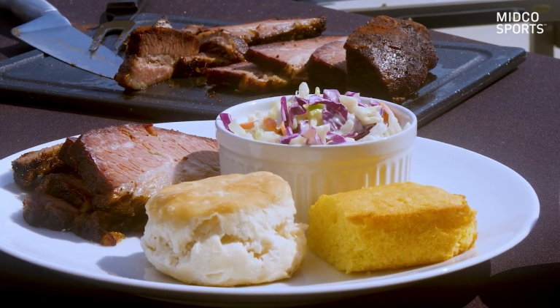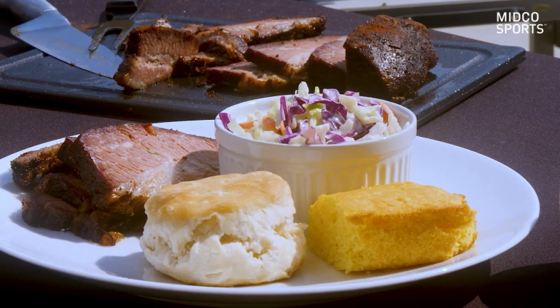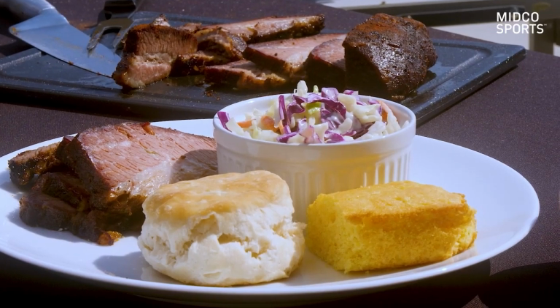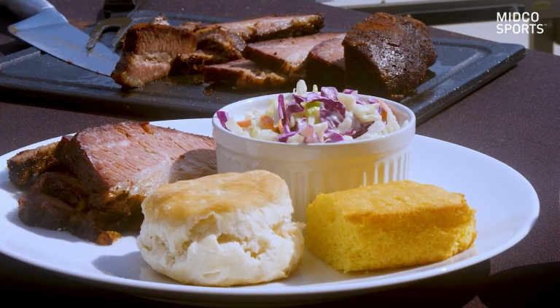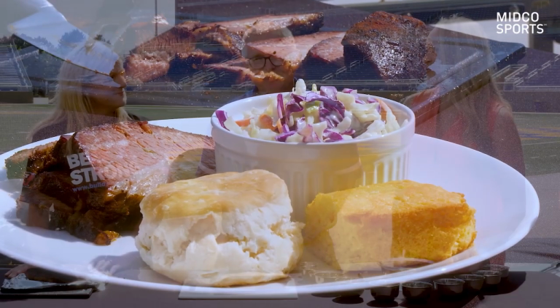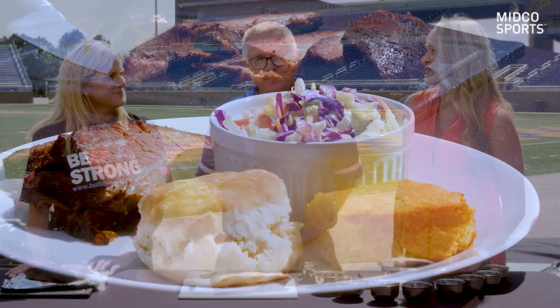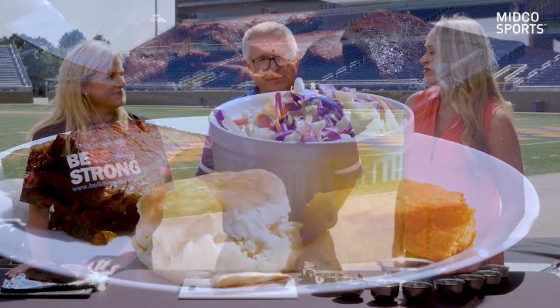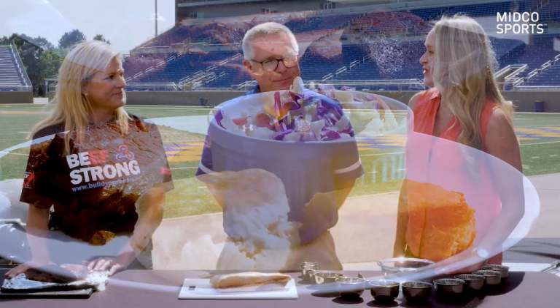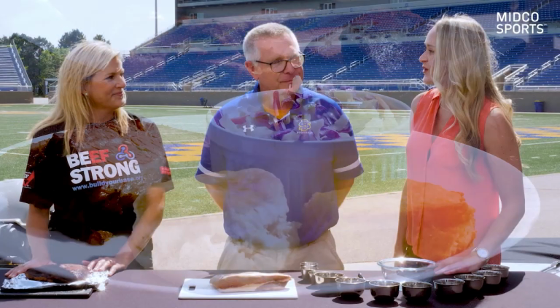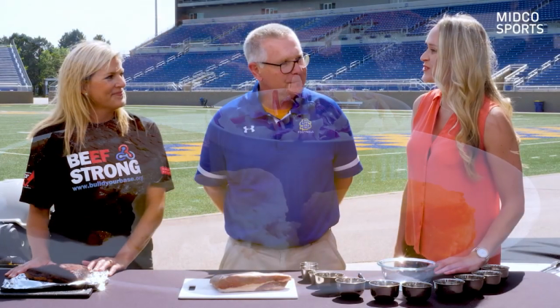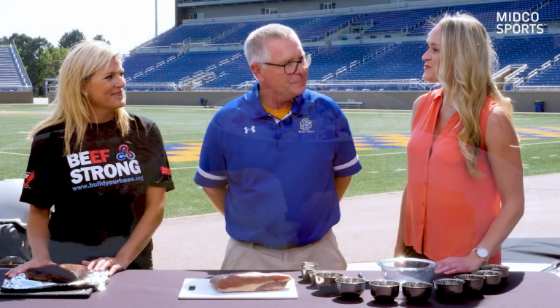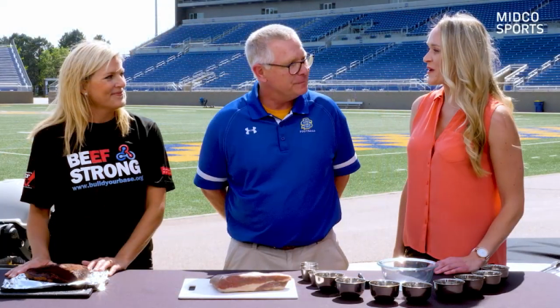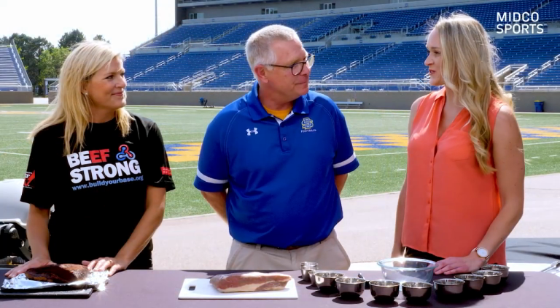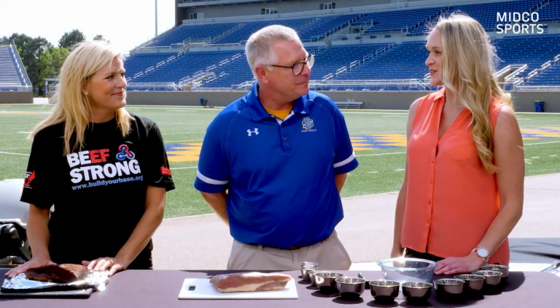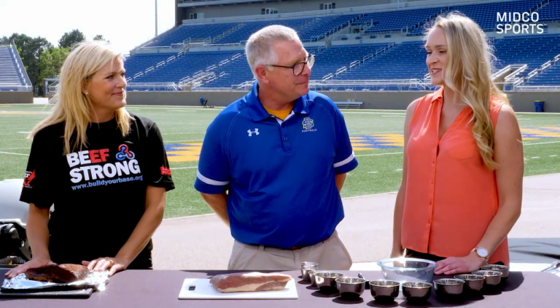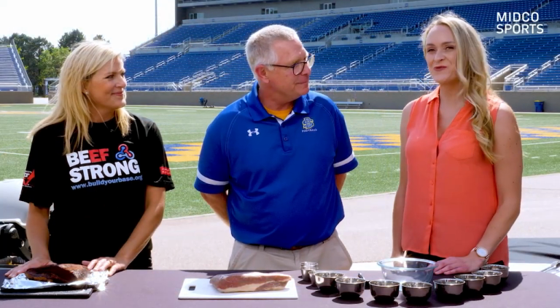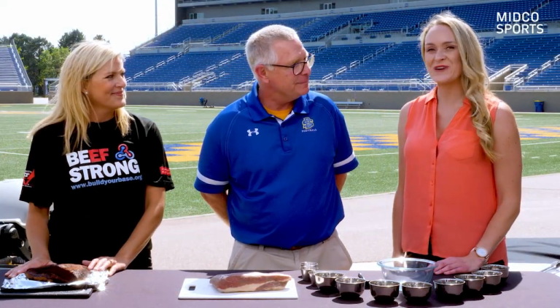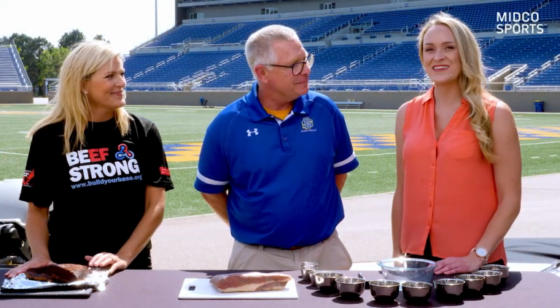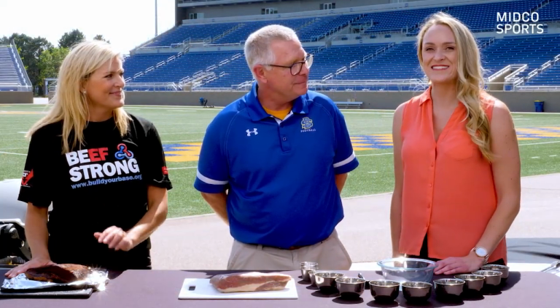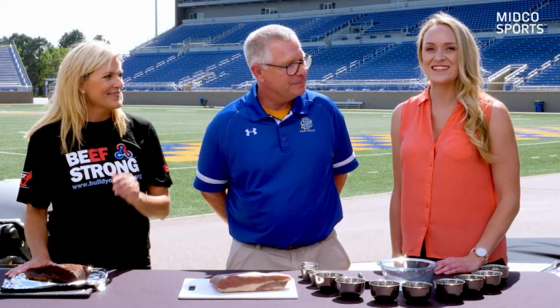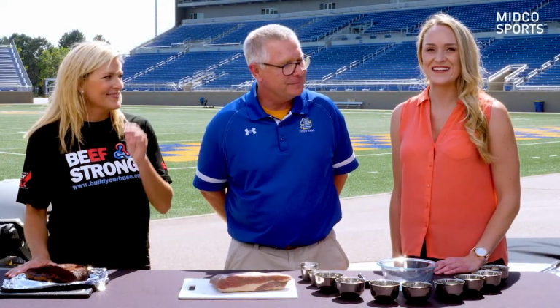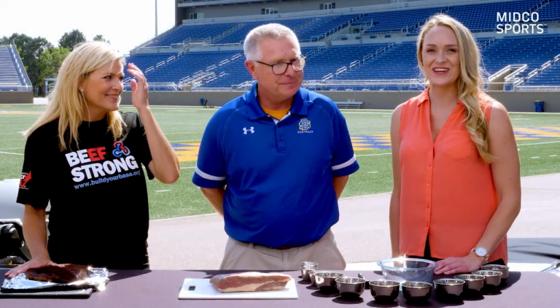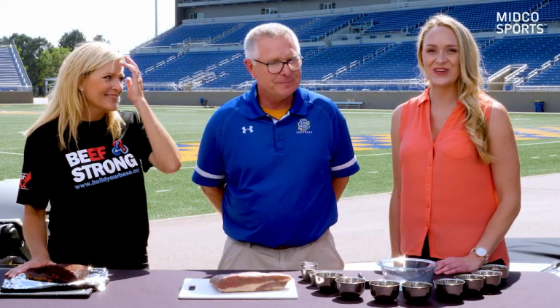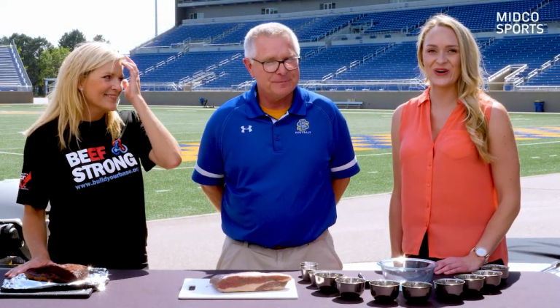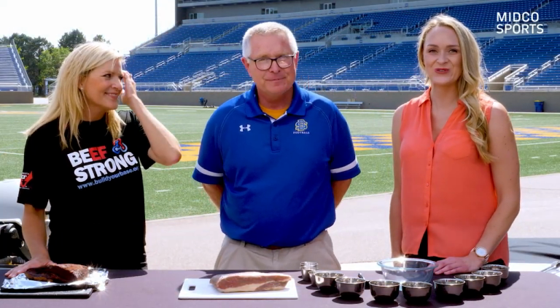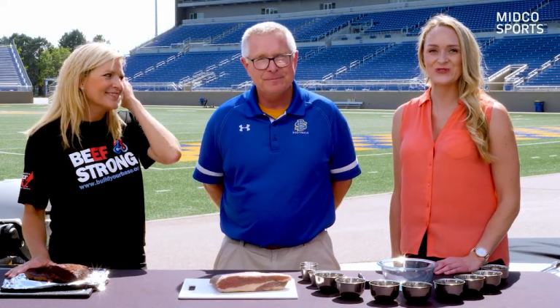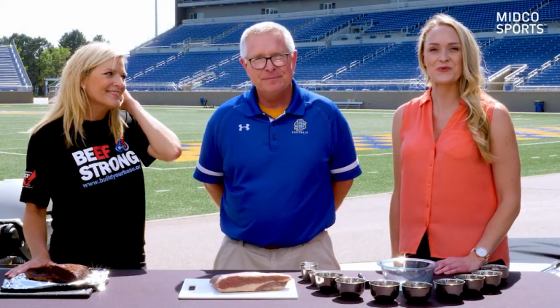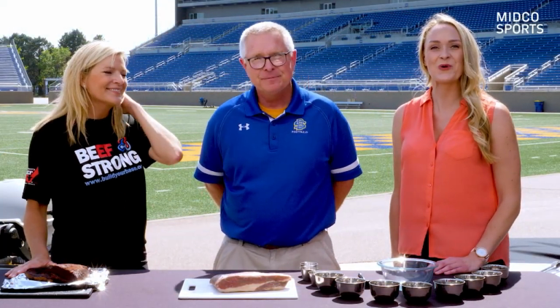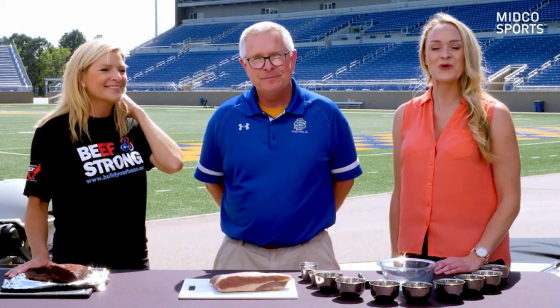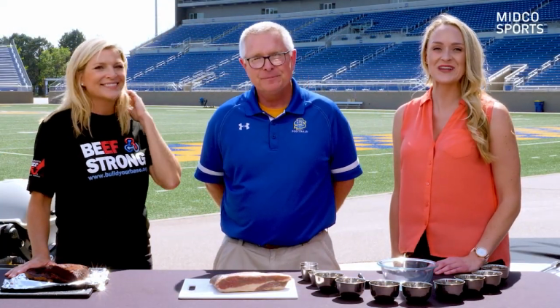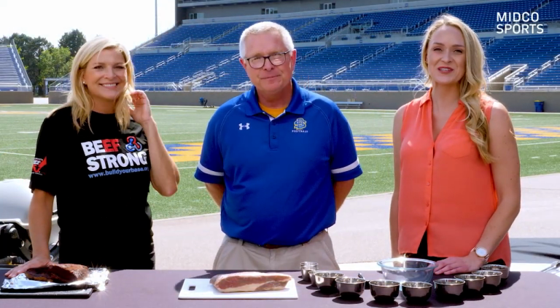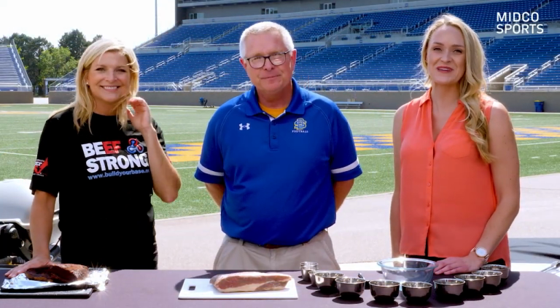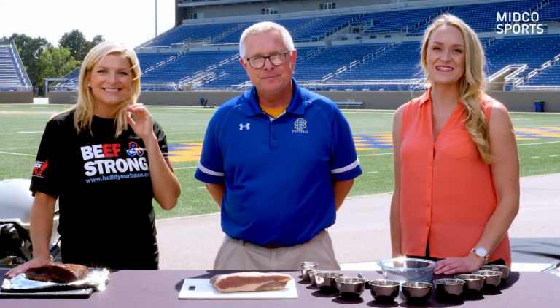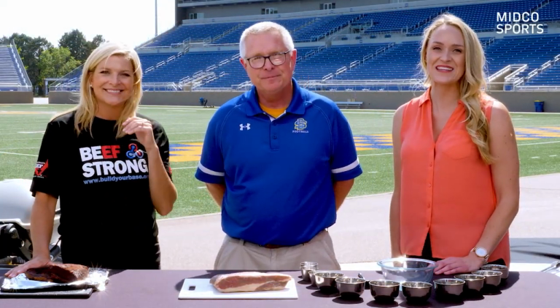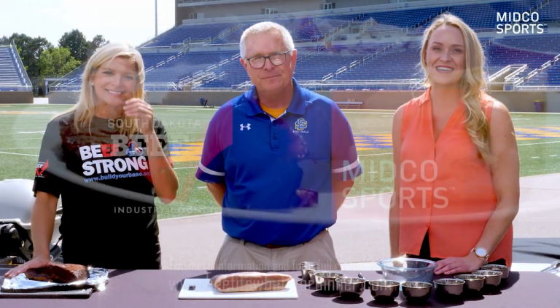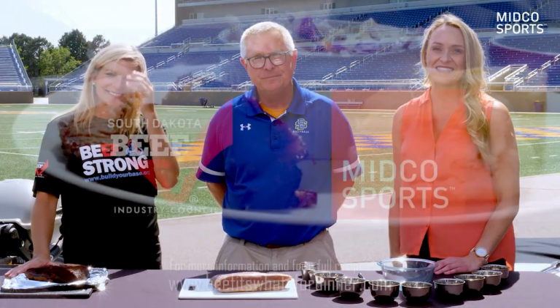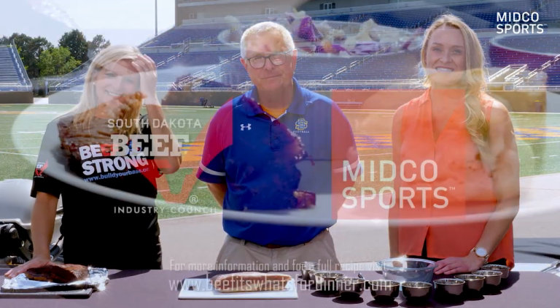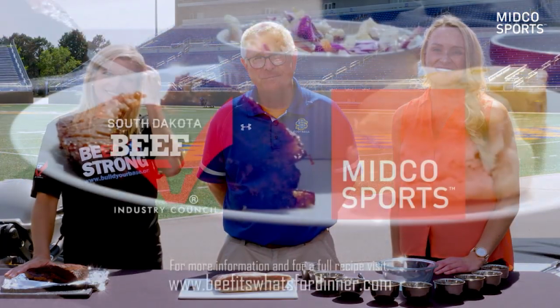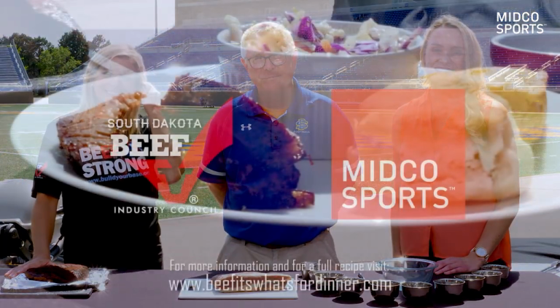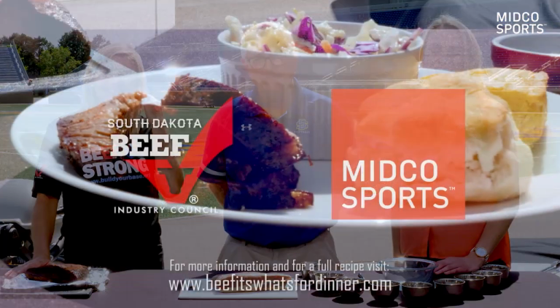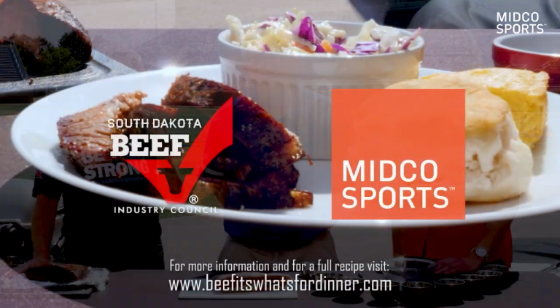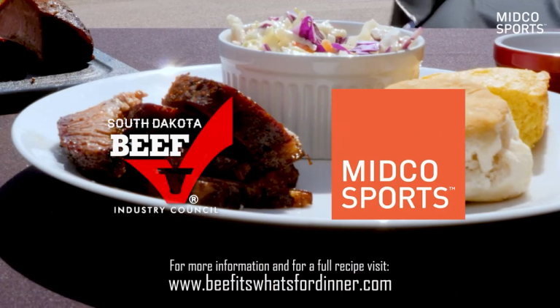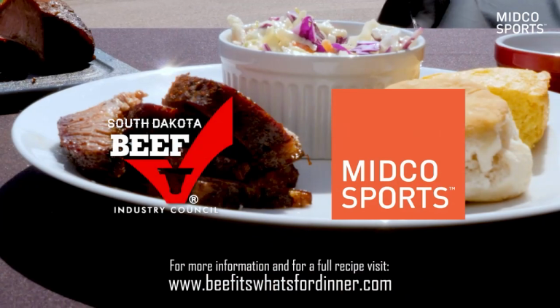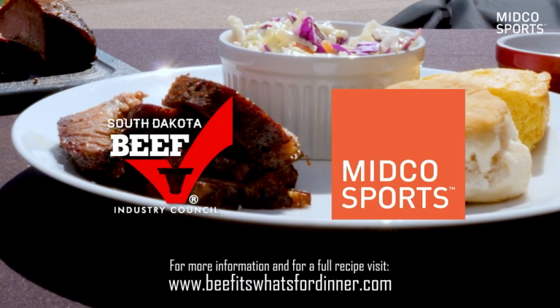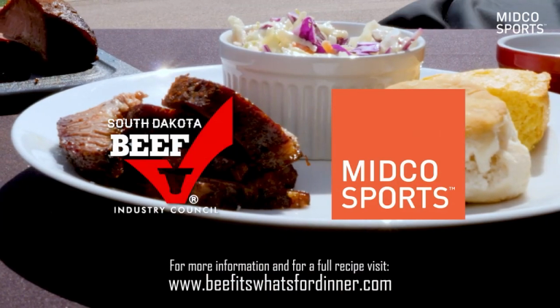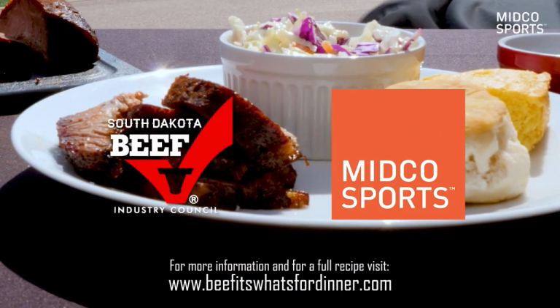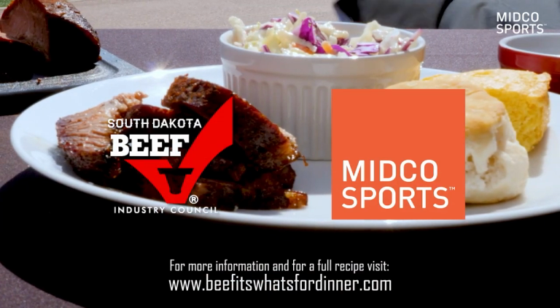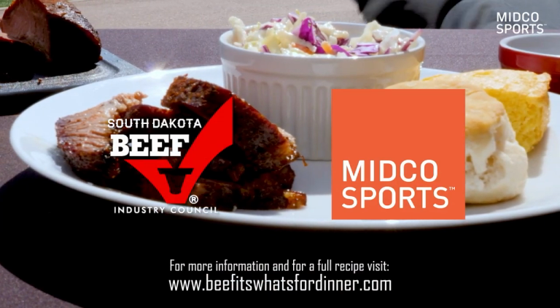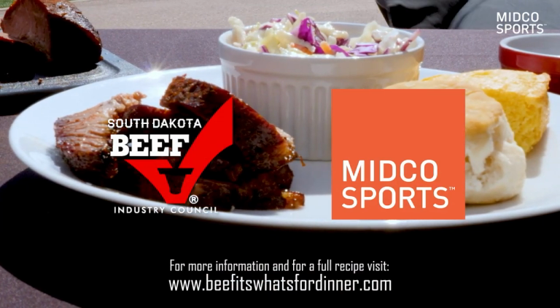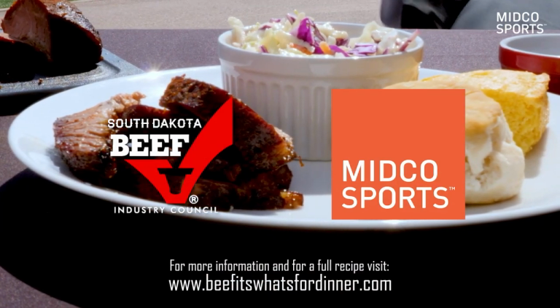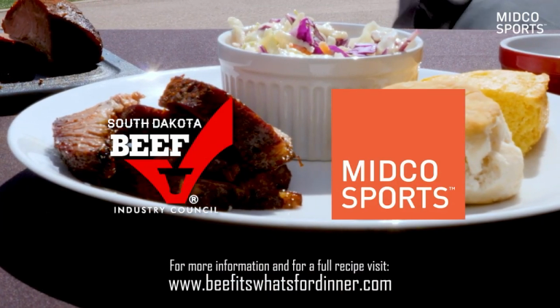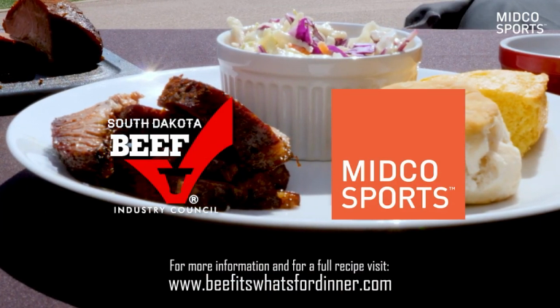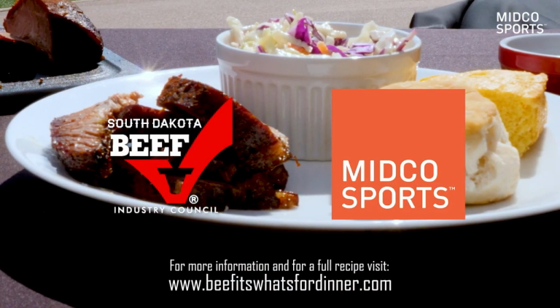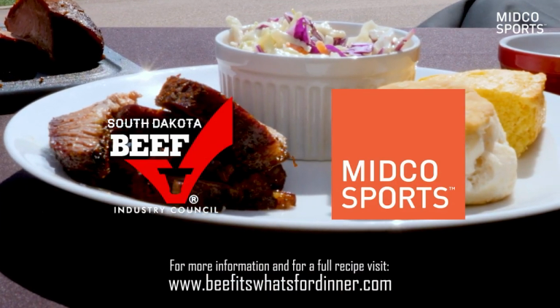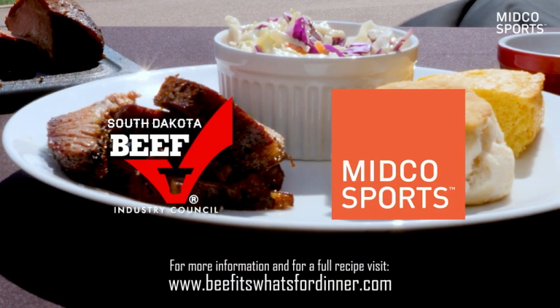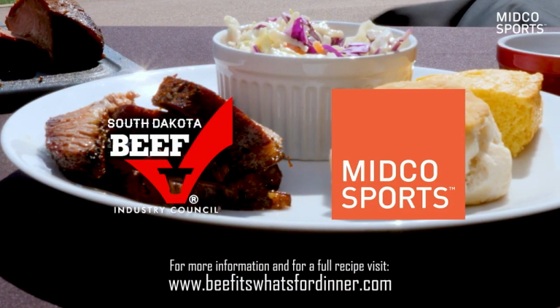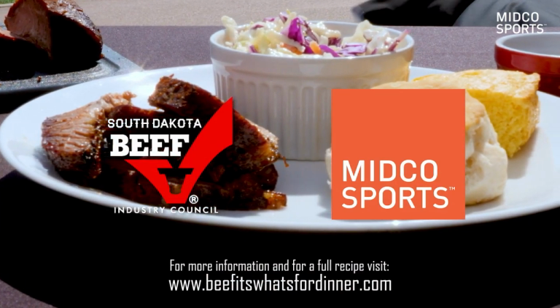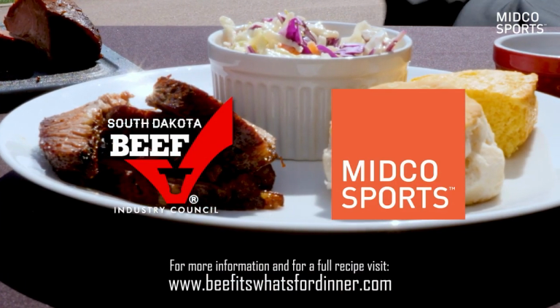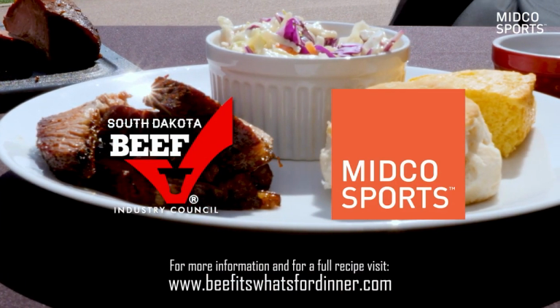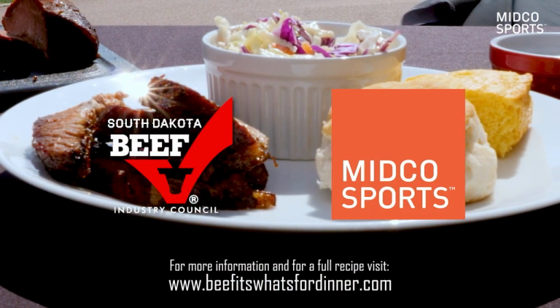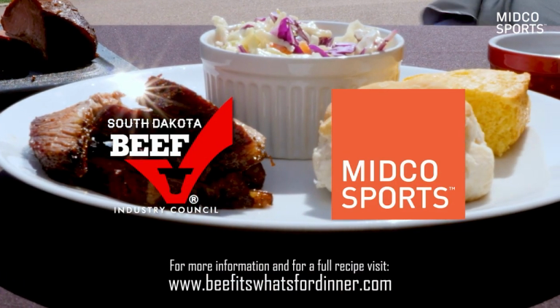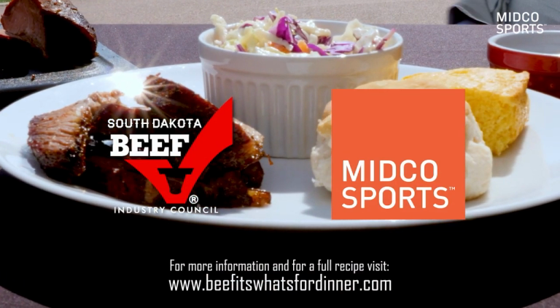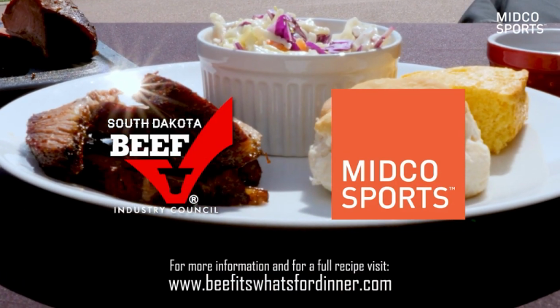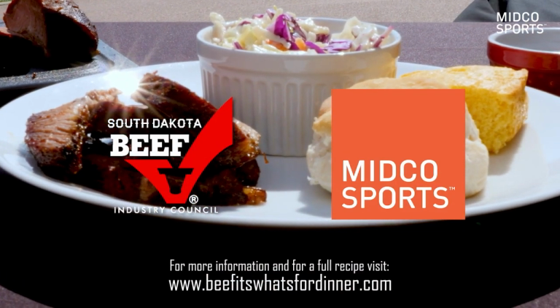Thanks for sharing your specialty with us today, Coach. For more recipes like this, head to eatitswhatsfordinner.com.